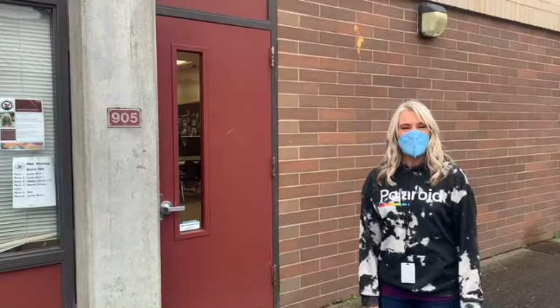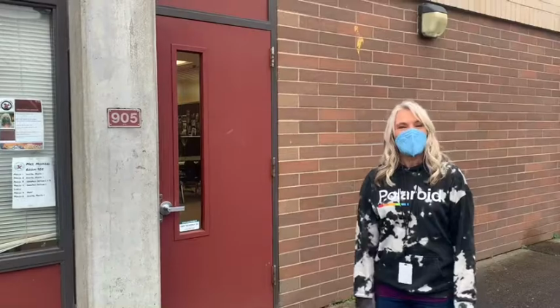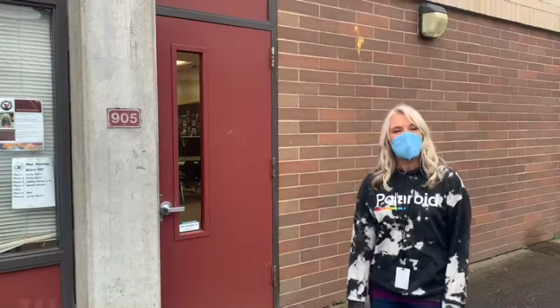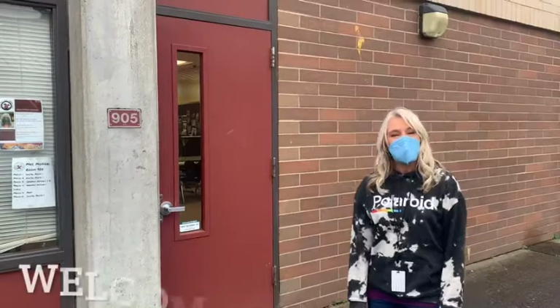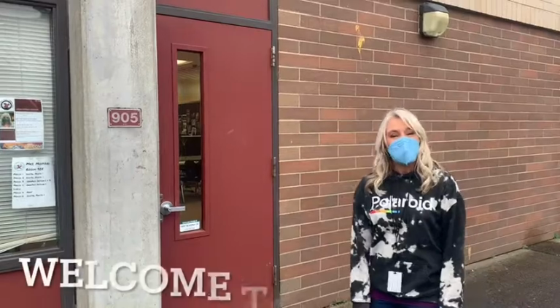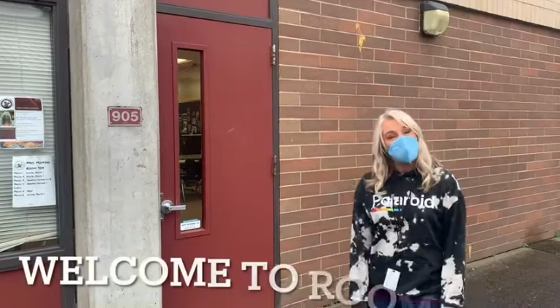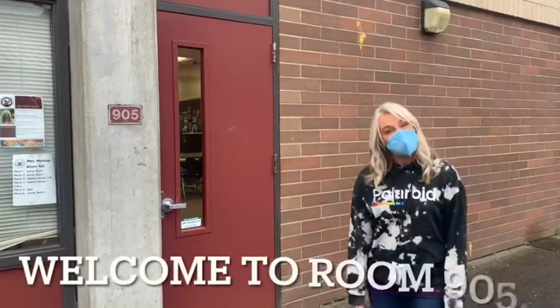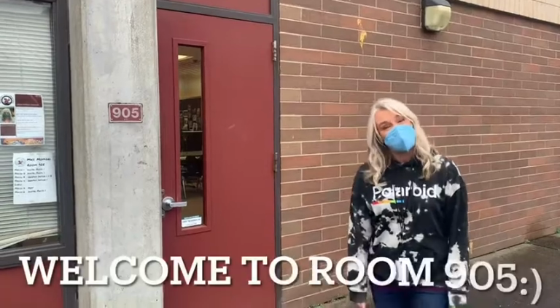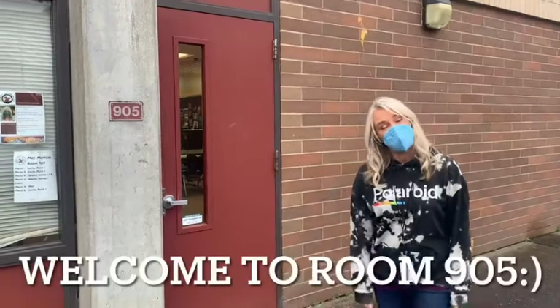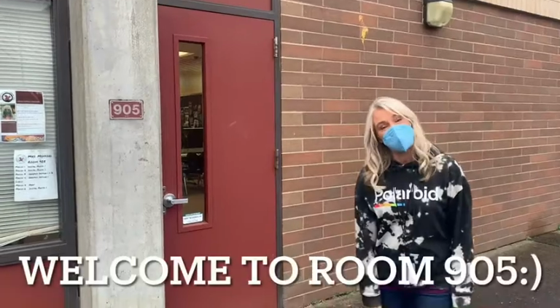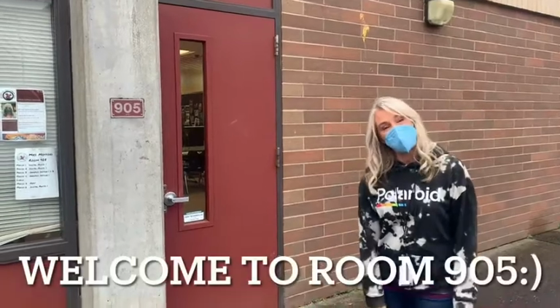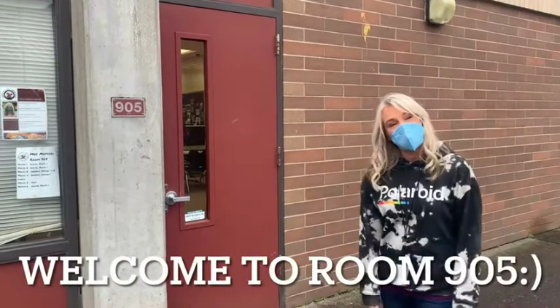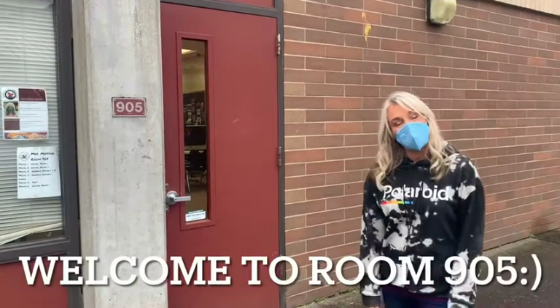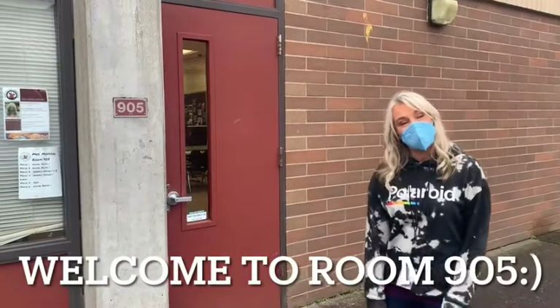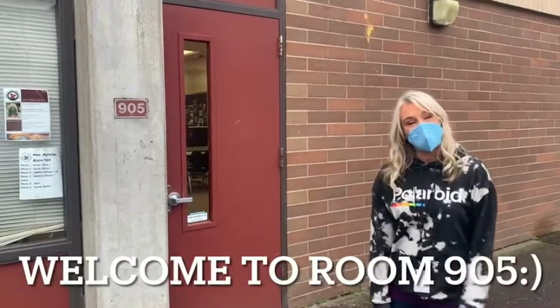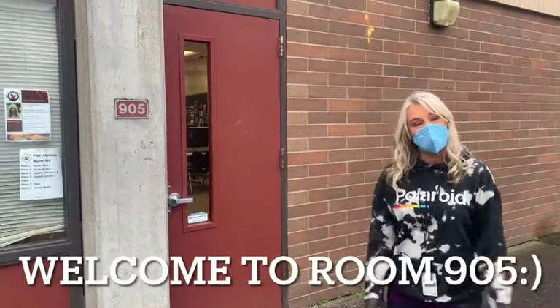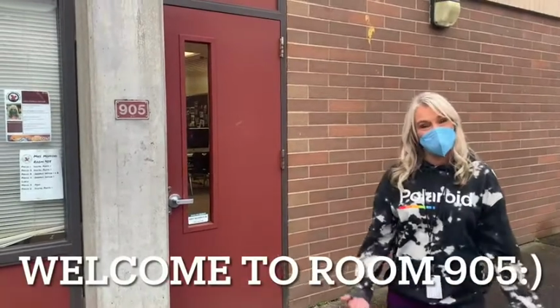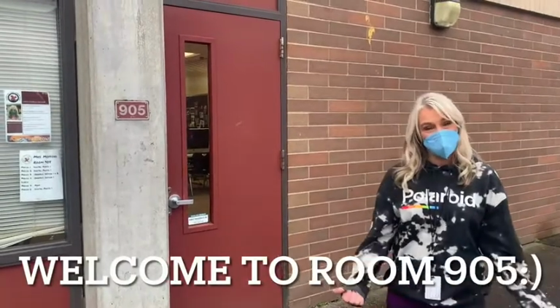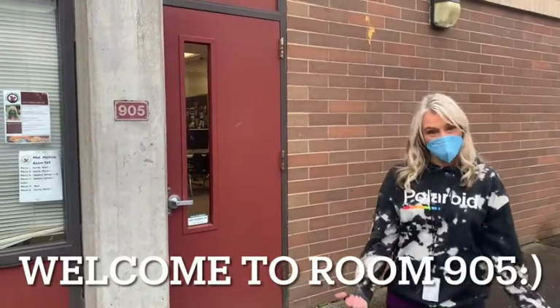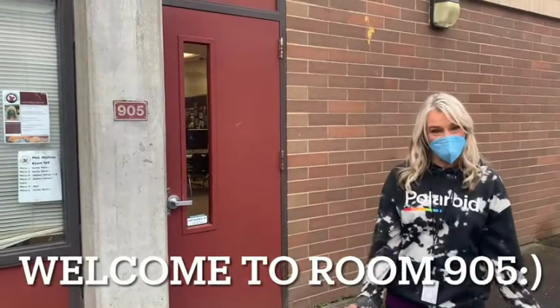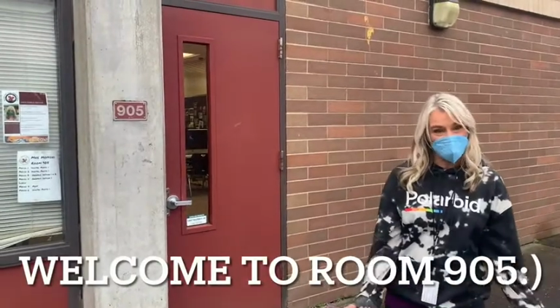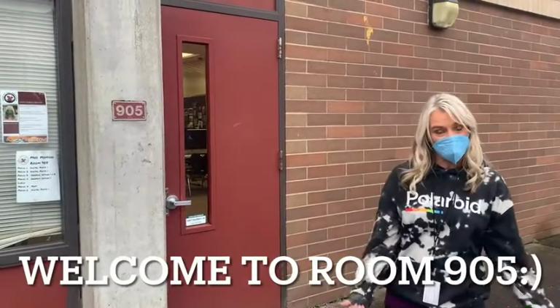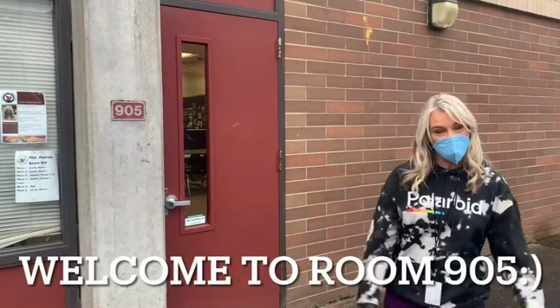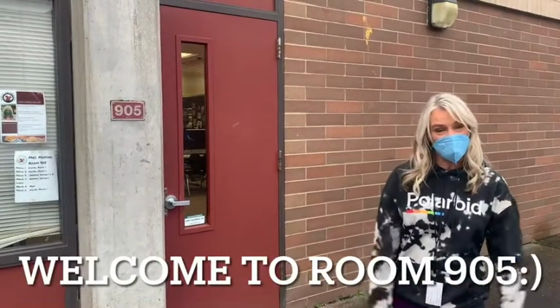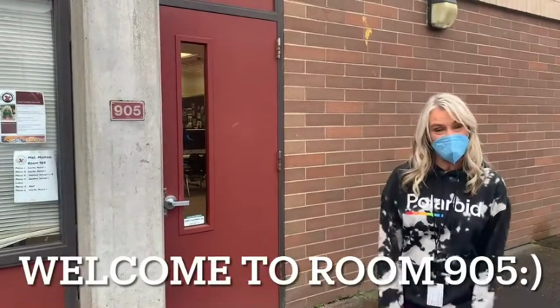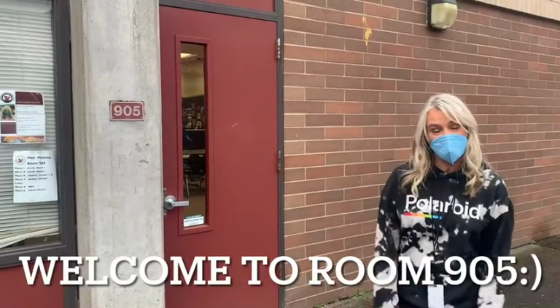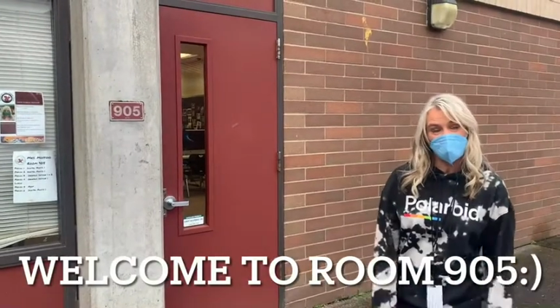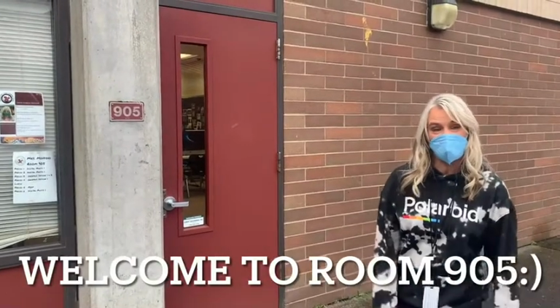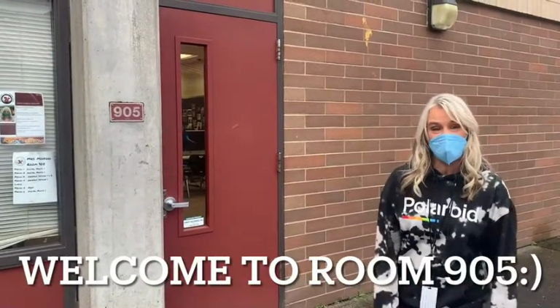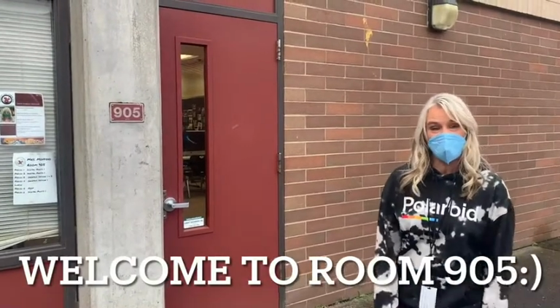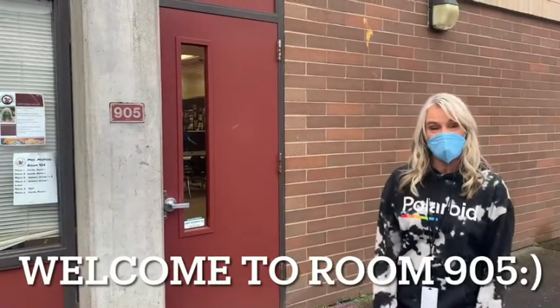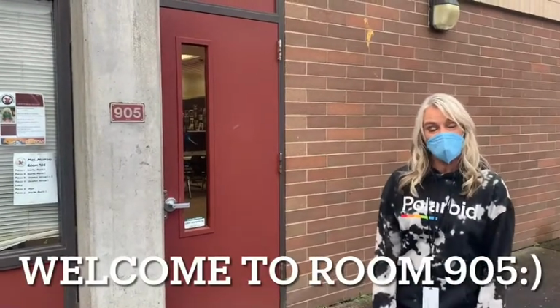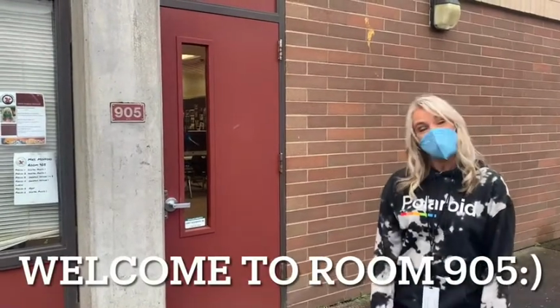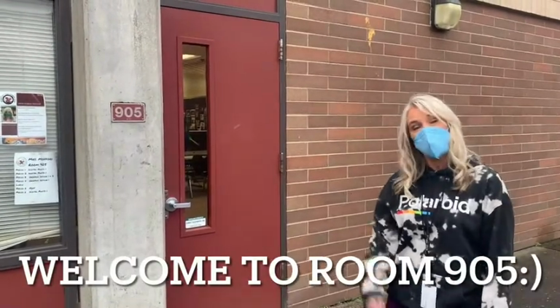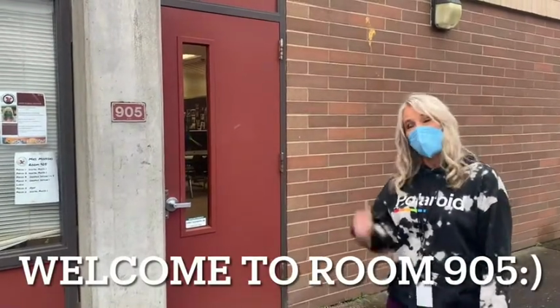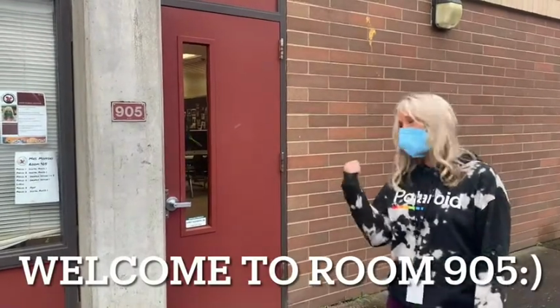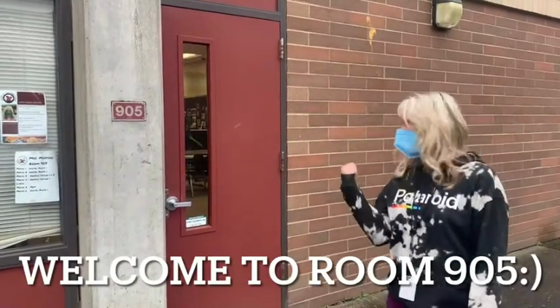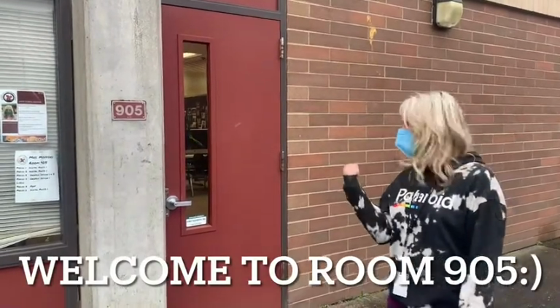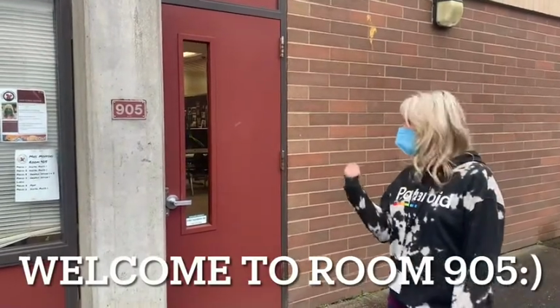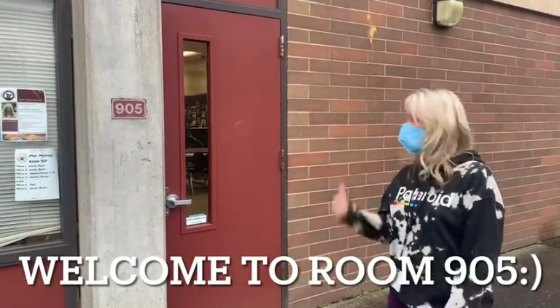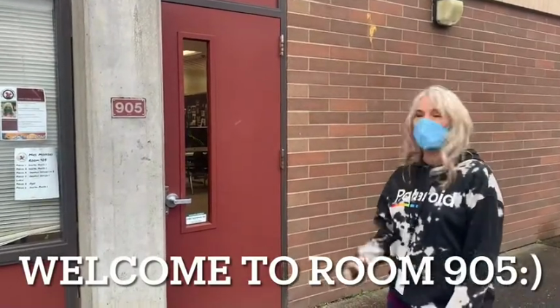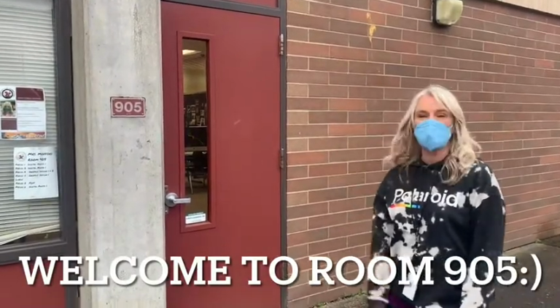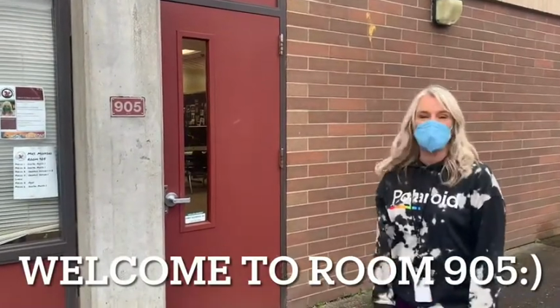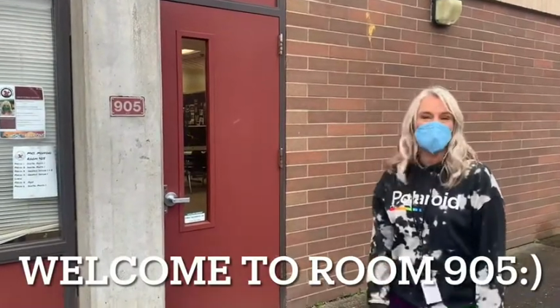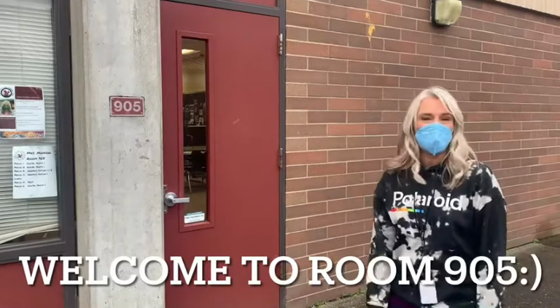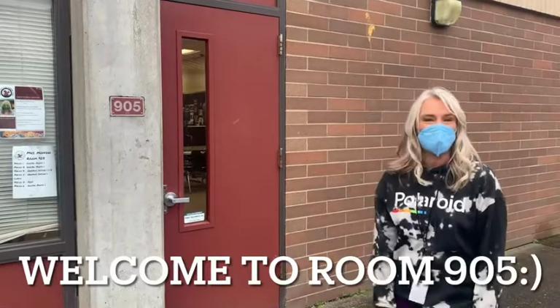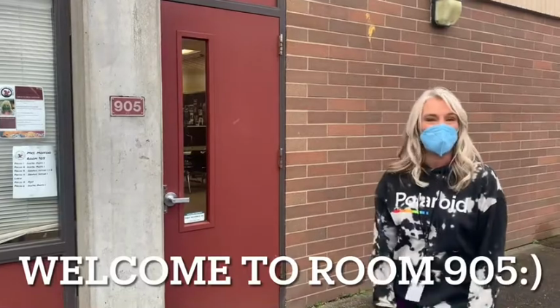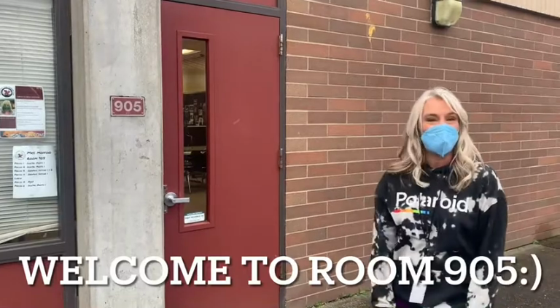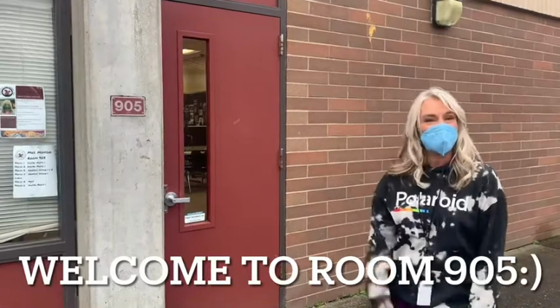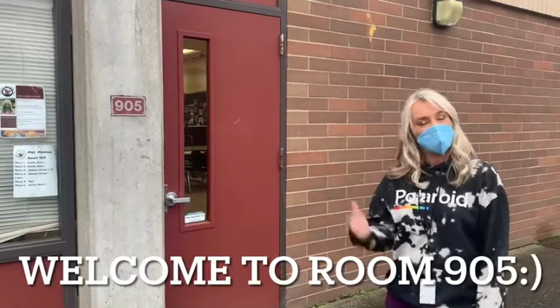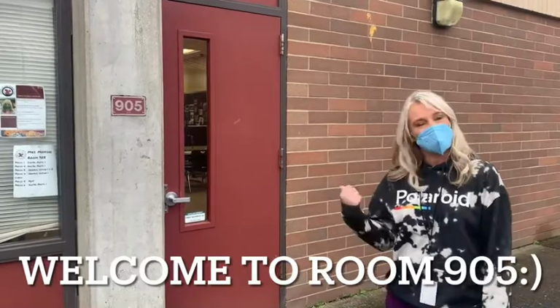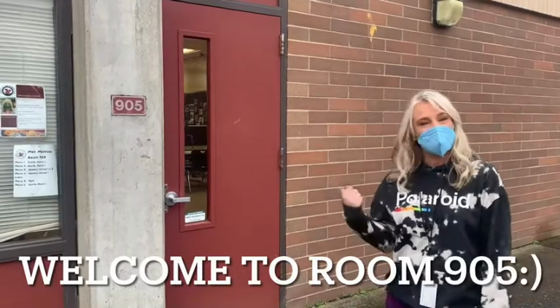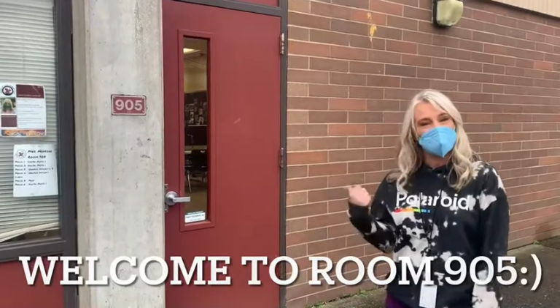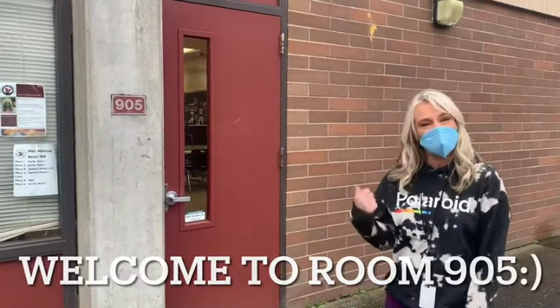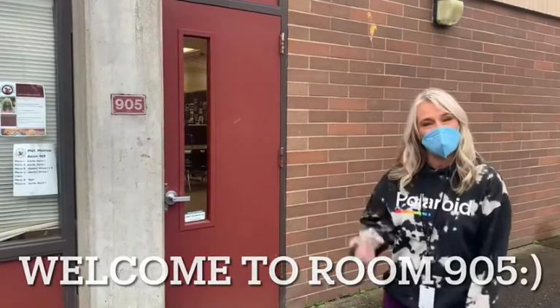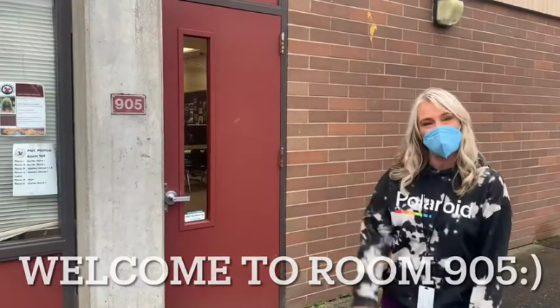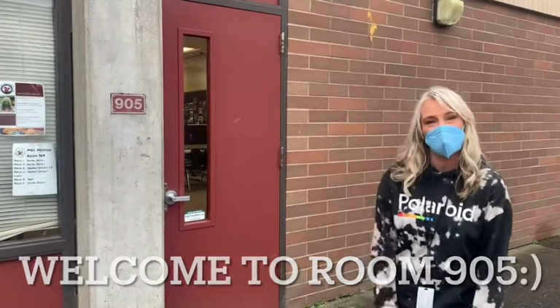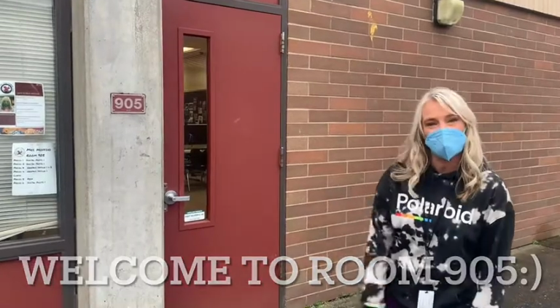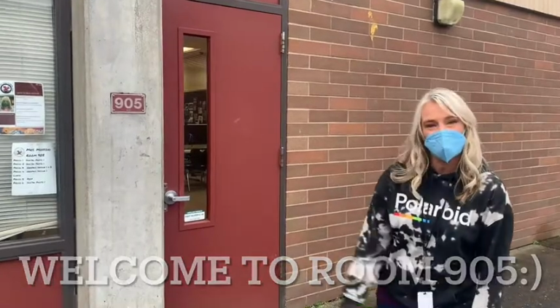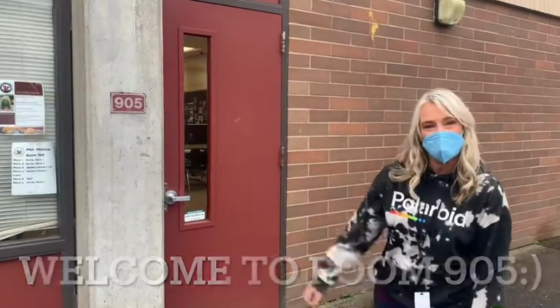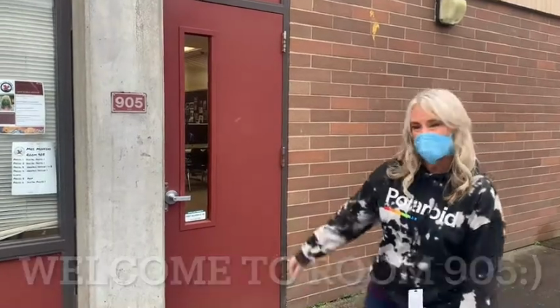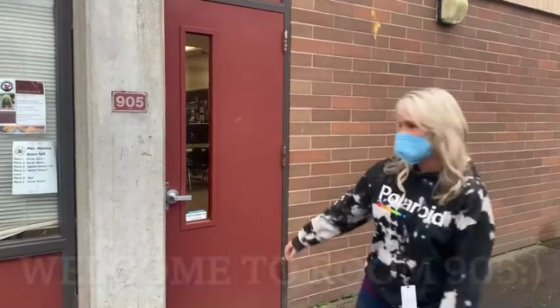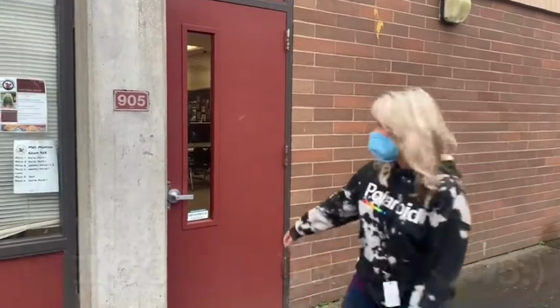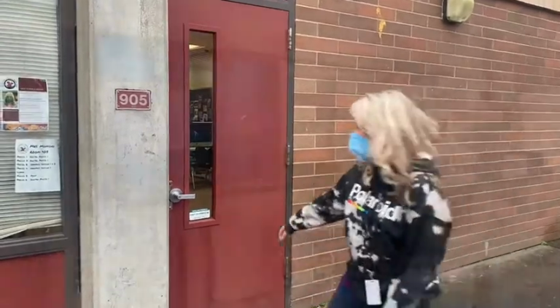Hi, I'm Ms. Malford and I teach Photography 1, 2, and 3. This is my room, 905. Let's go ahead and see what the class is like.